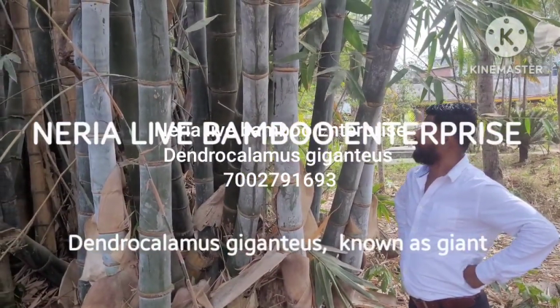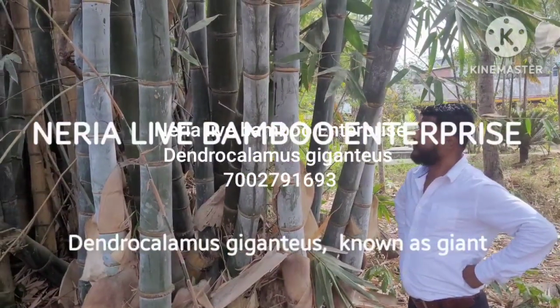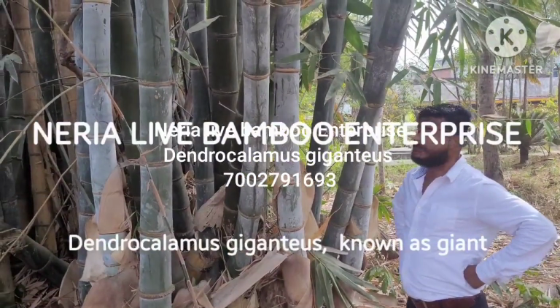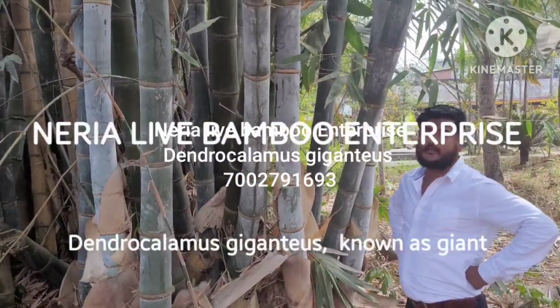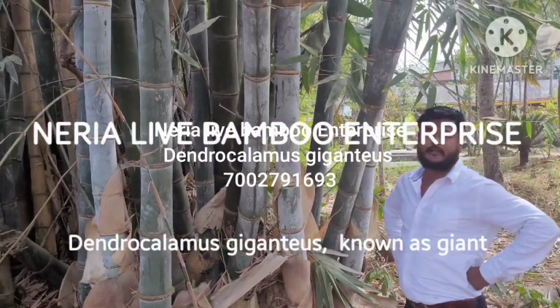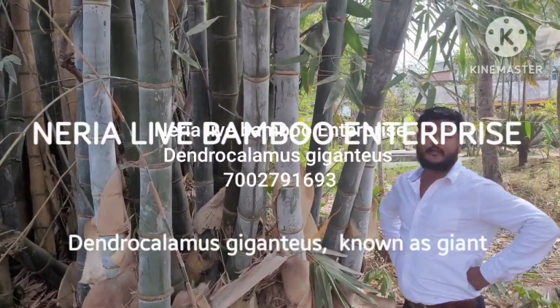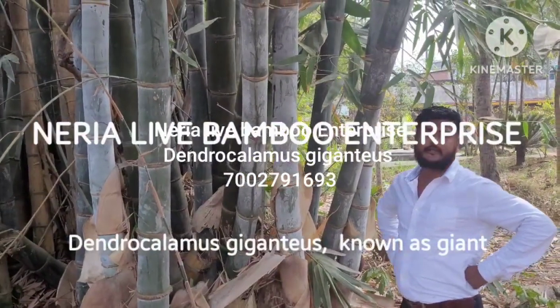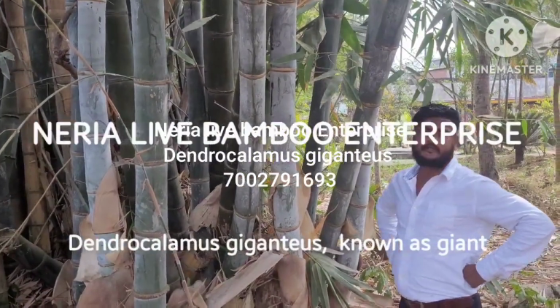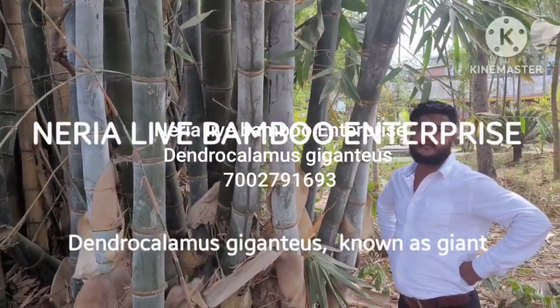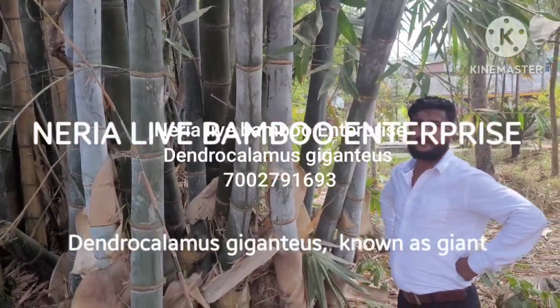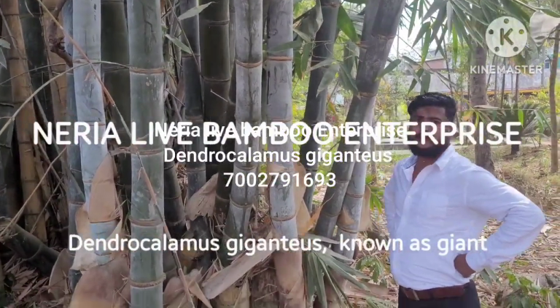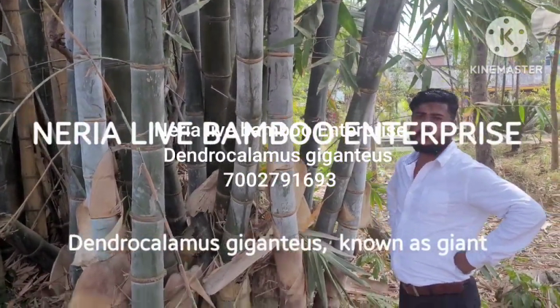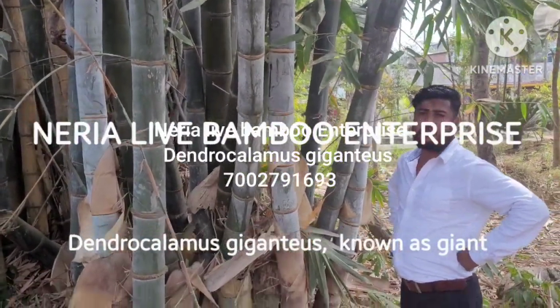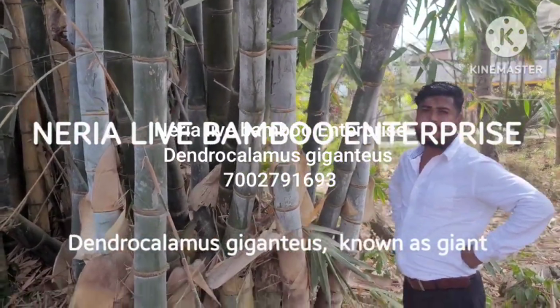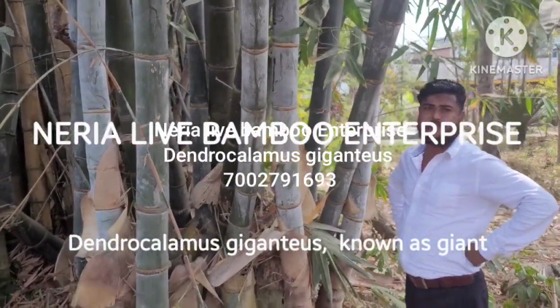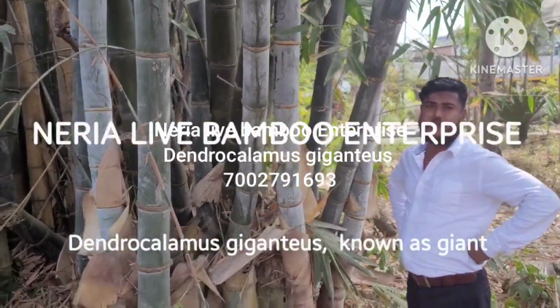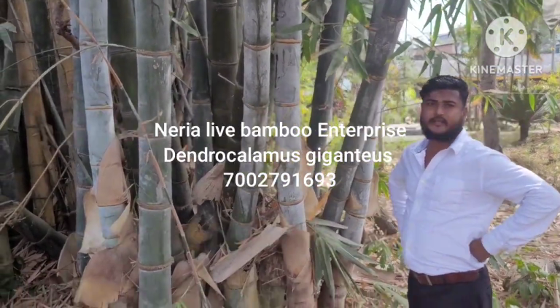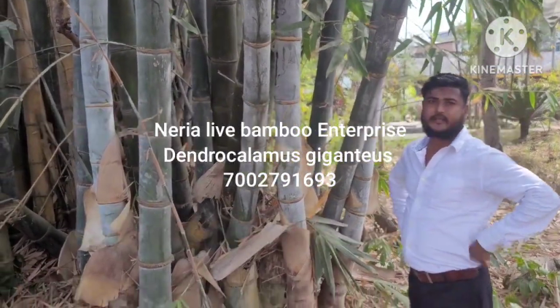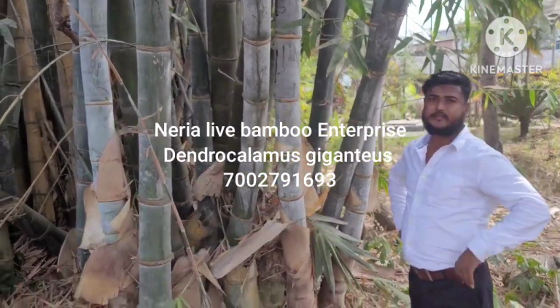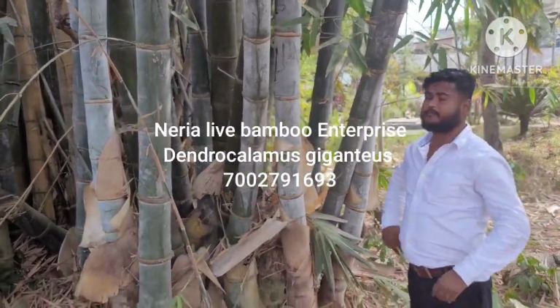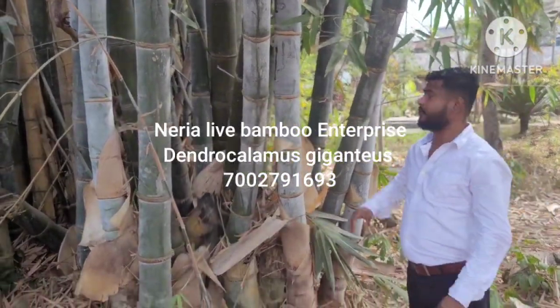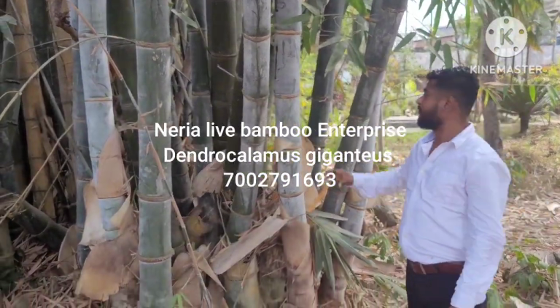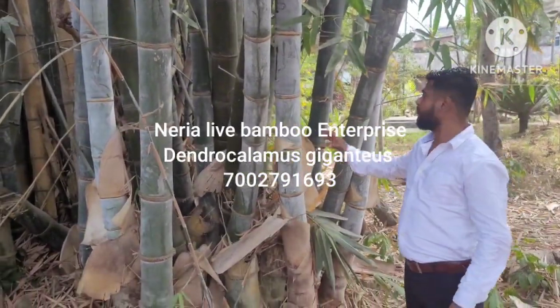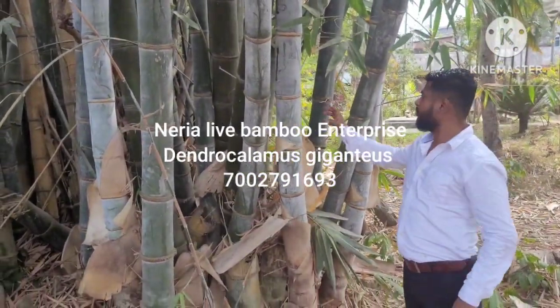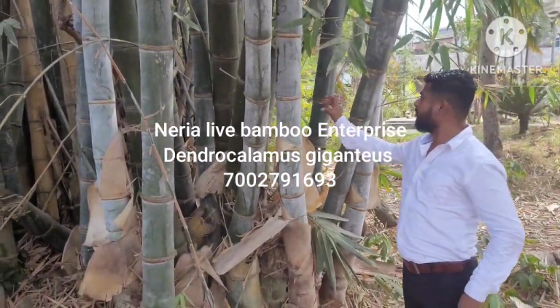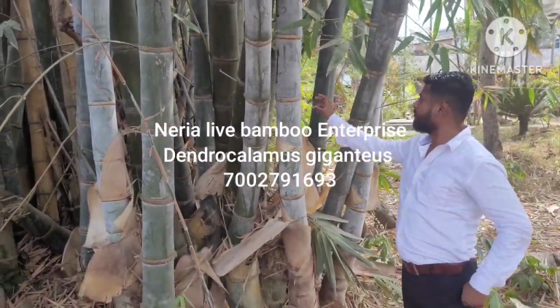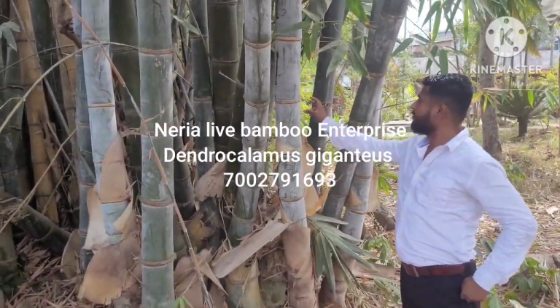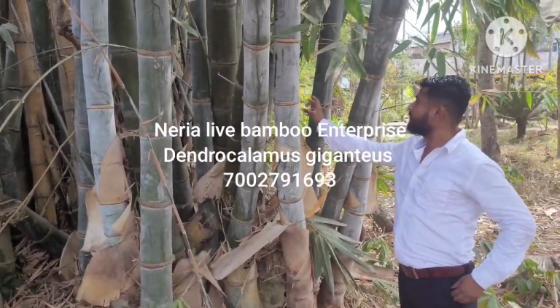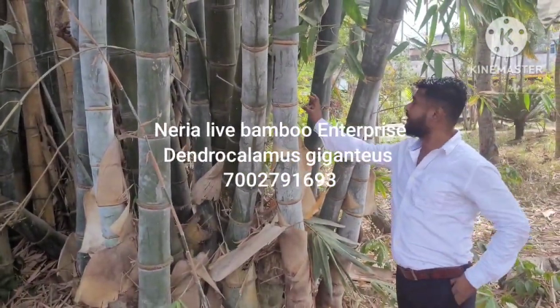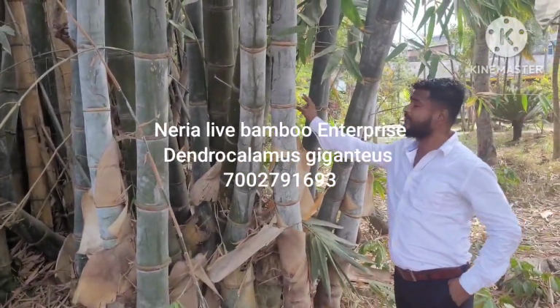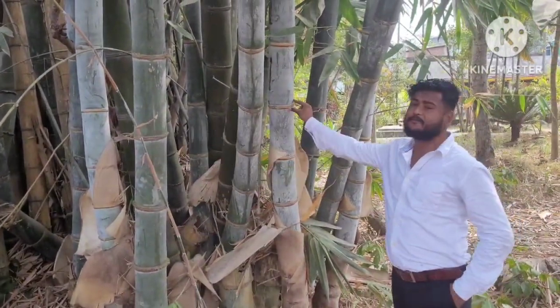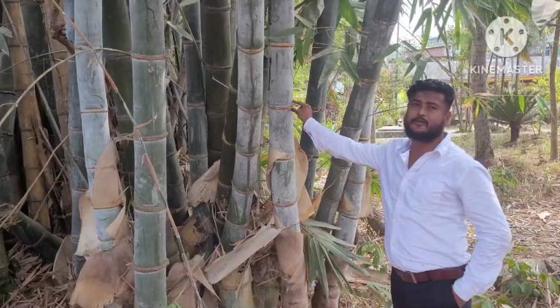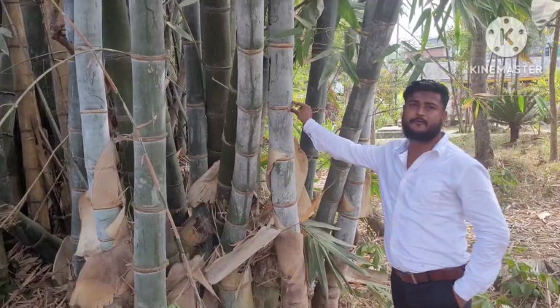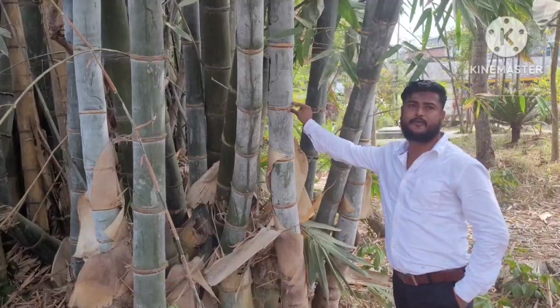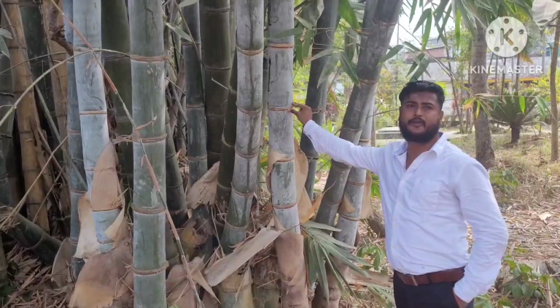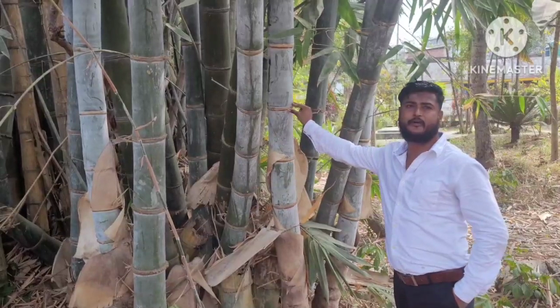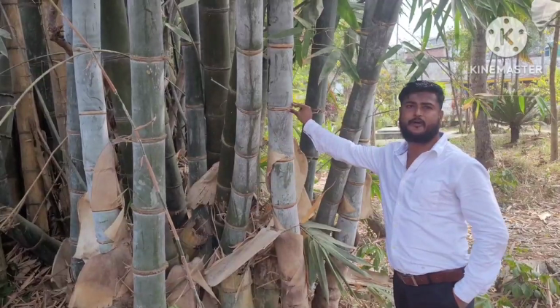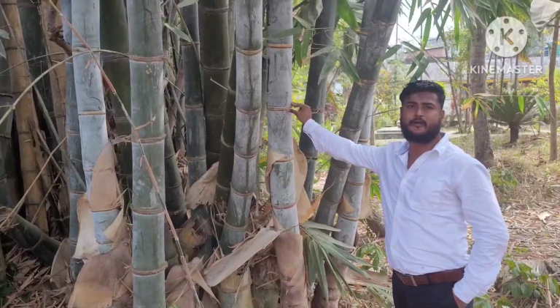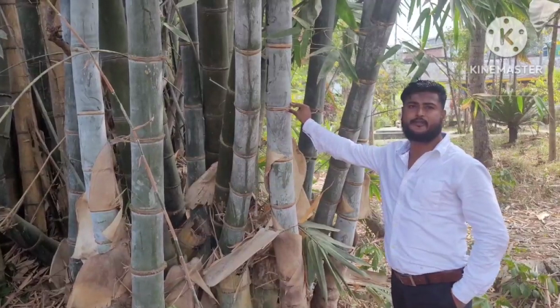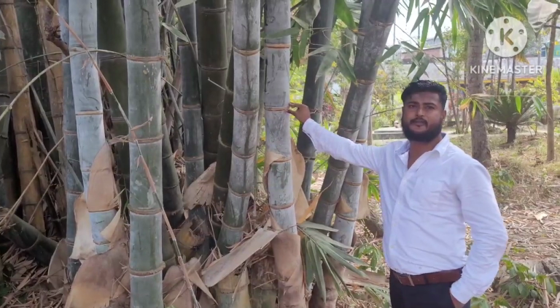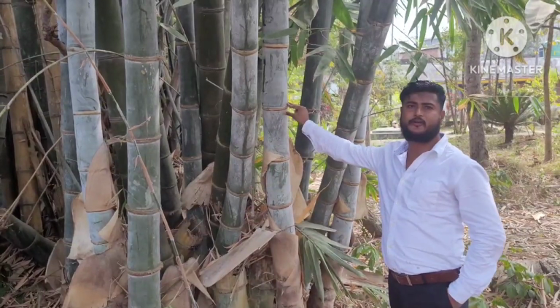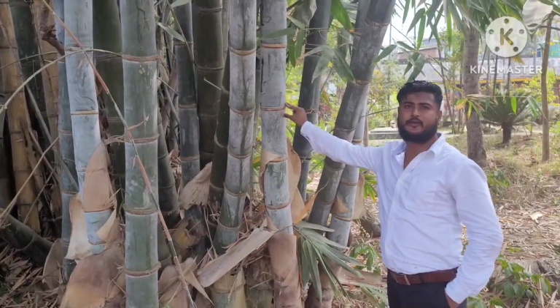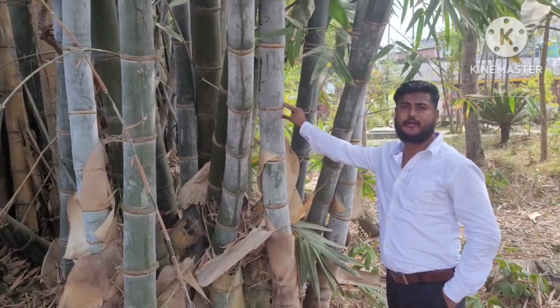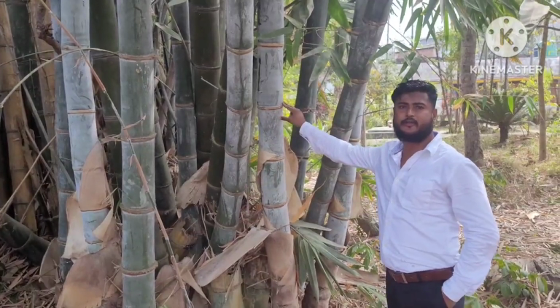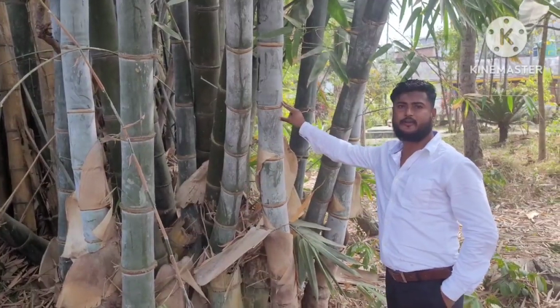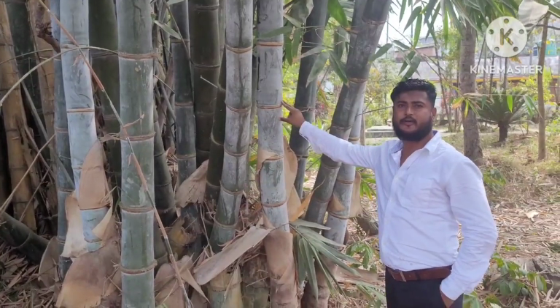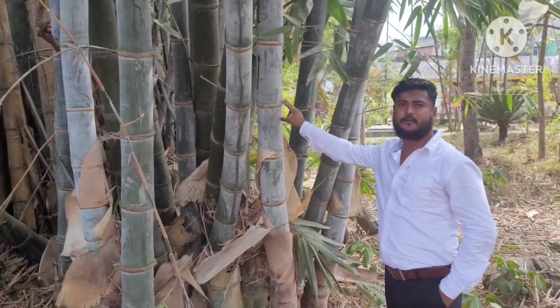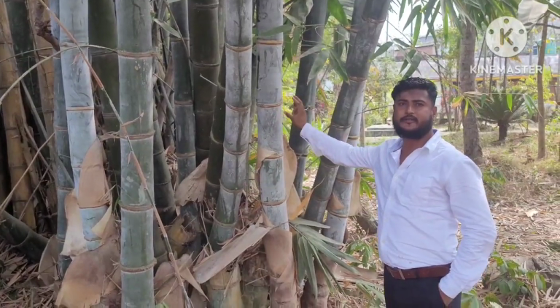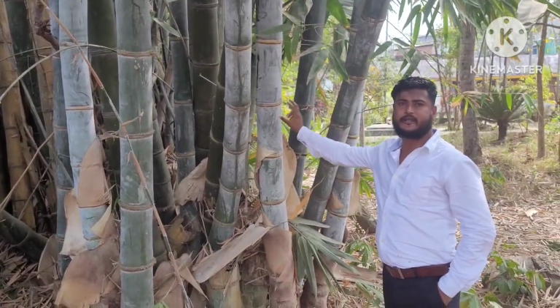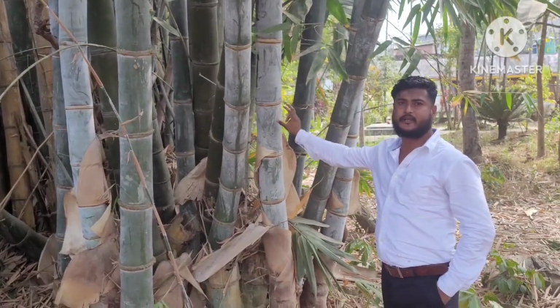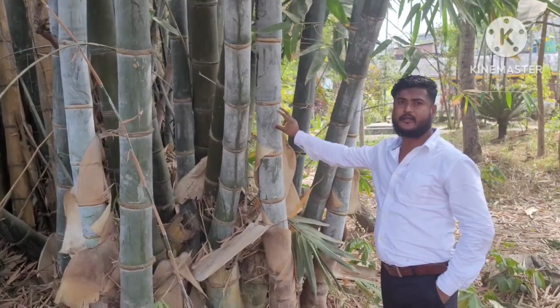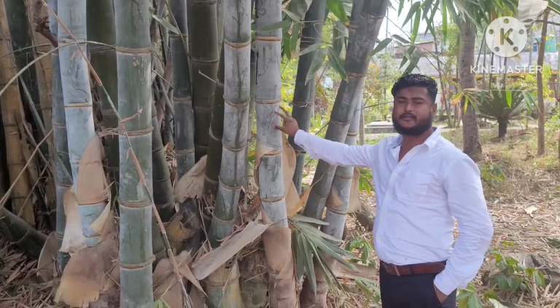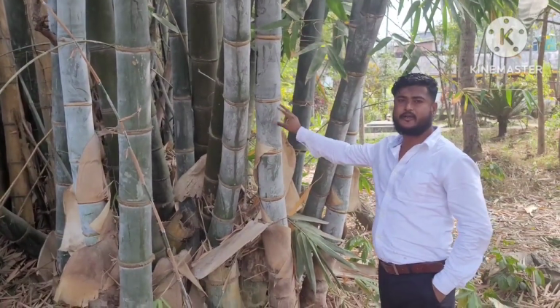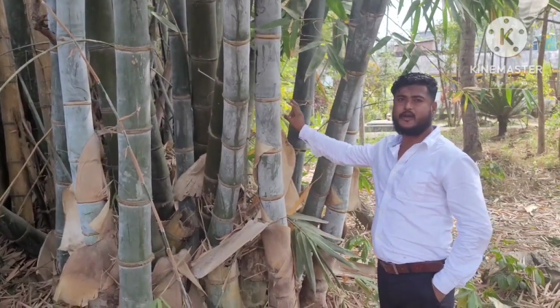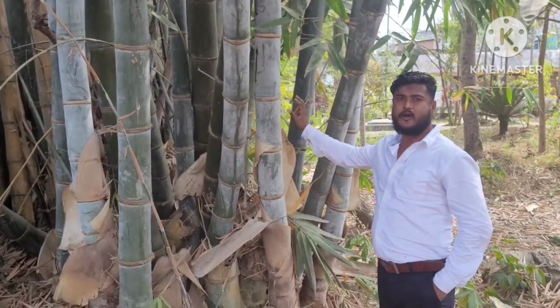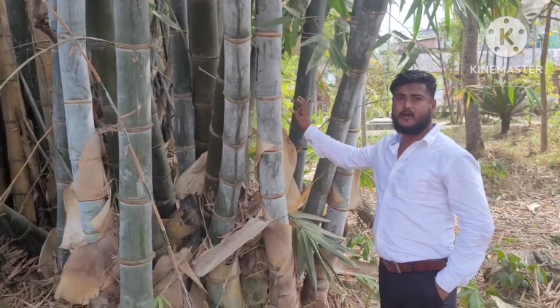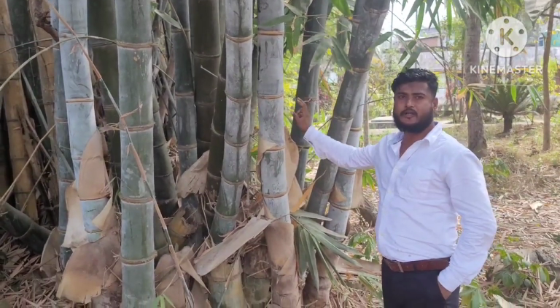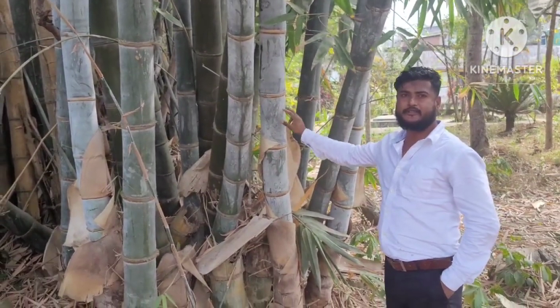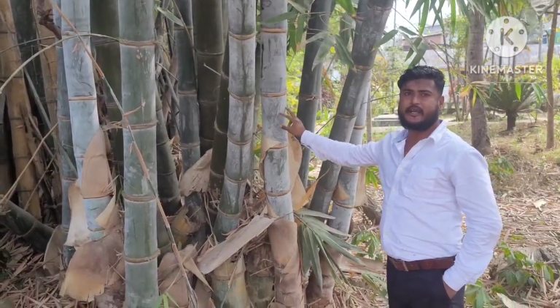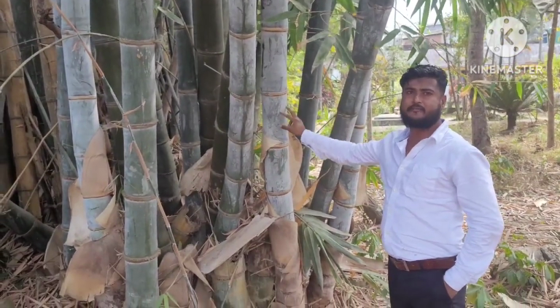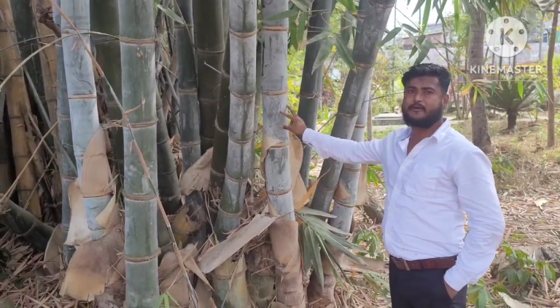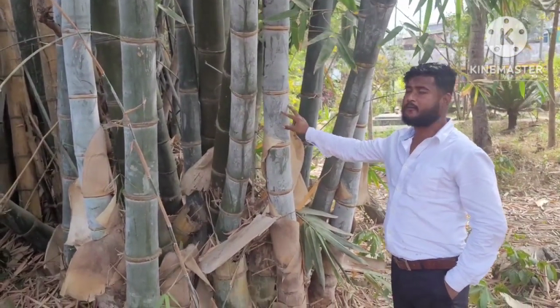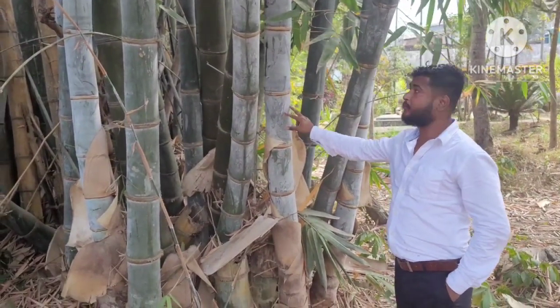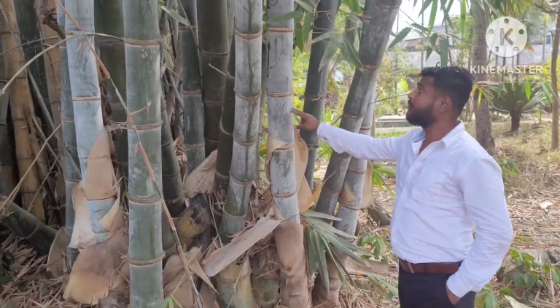This is Dendrocalamus giganteus bamboo, one of the biggest bamboo in the world. It is called Dendrocalamus giganteus, or giant bamboo.